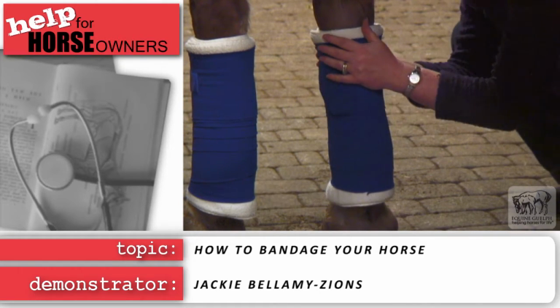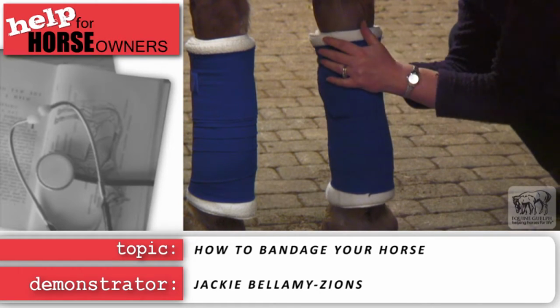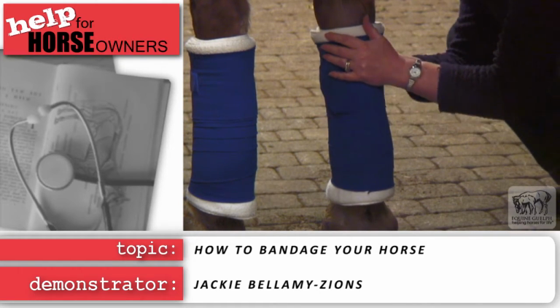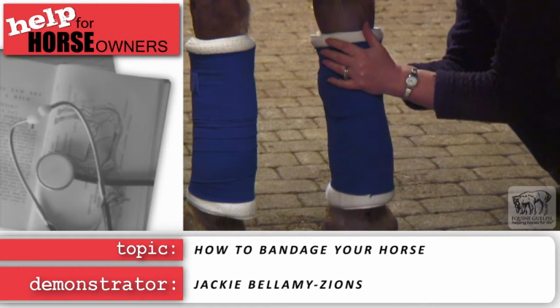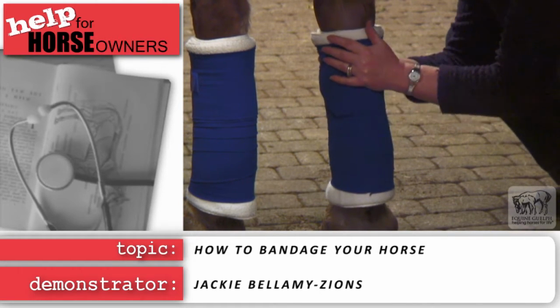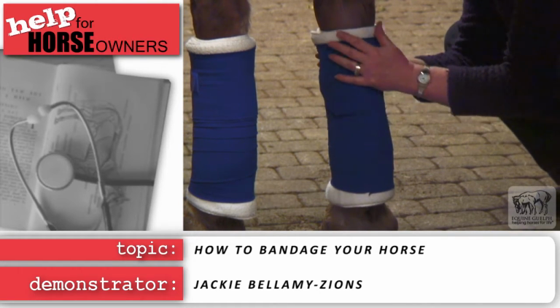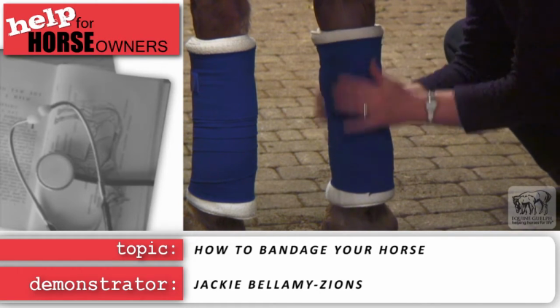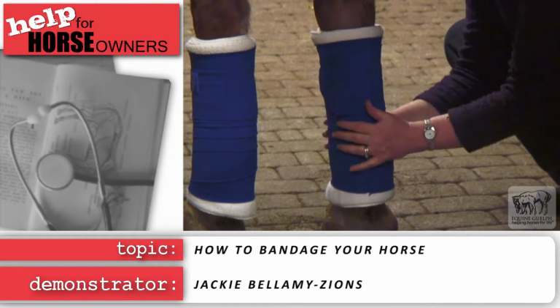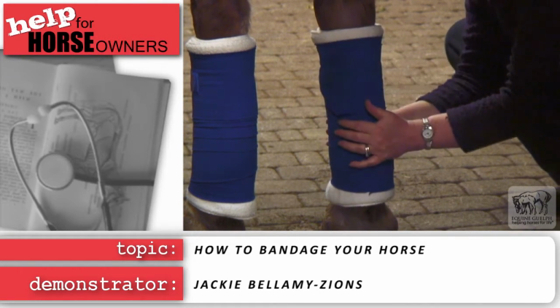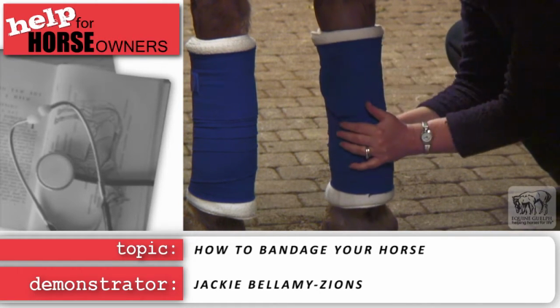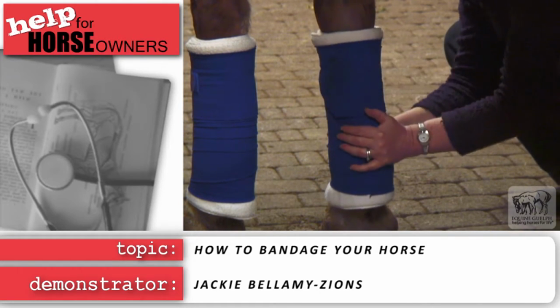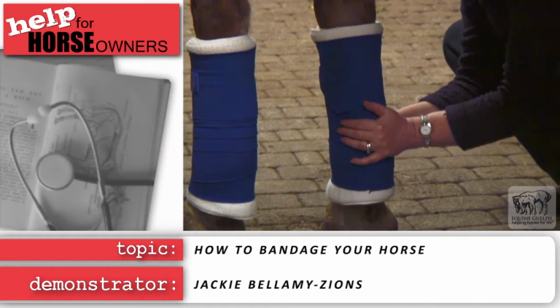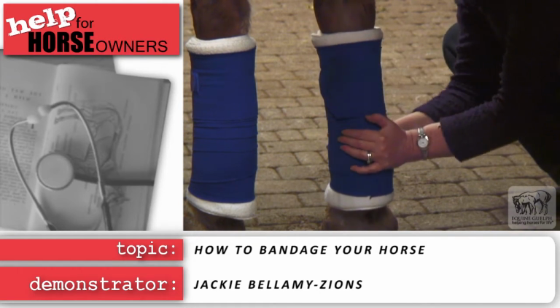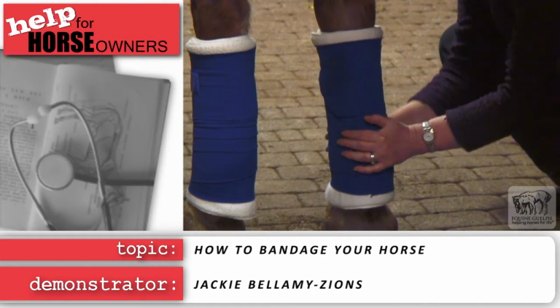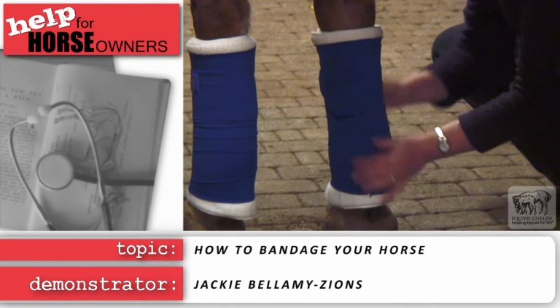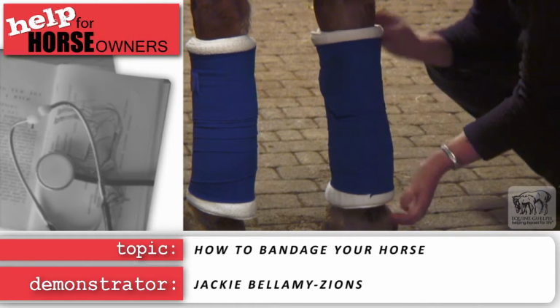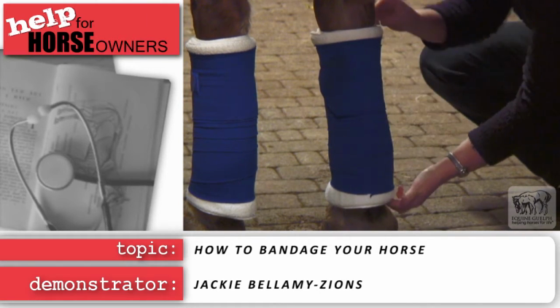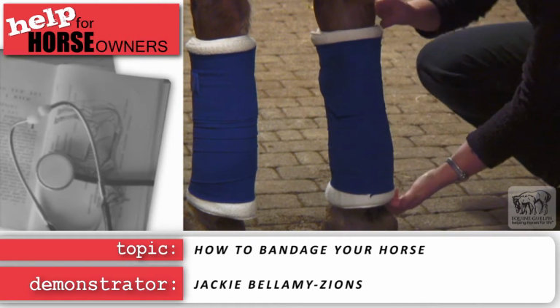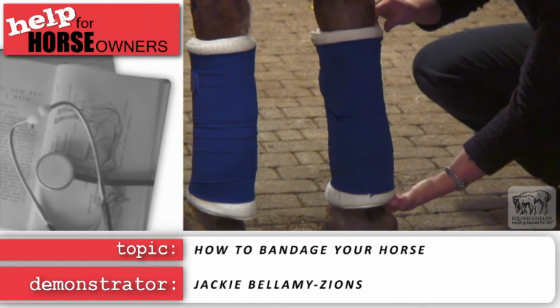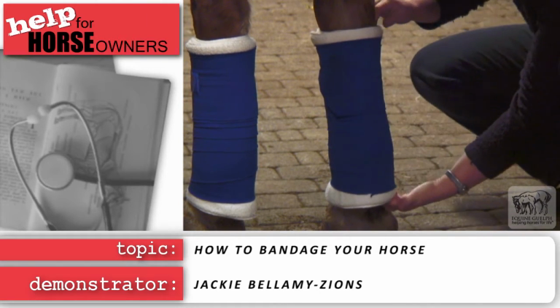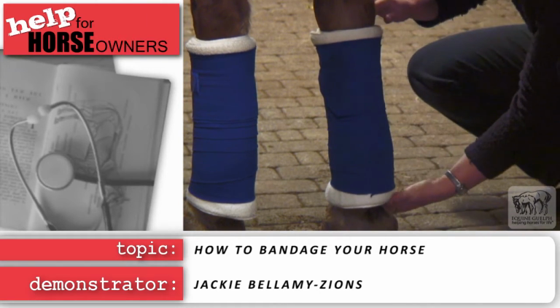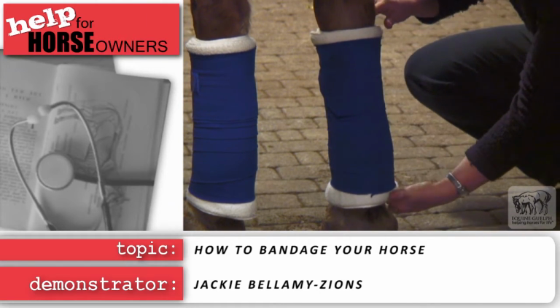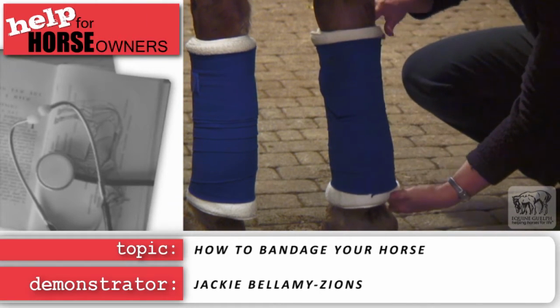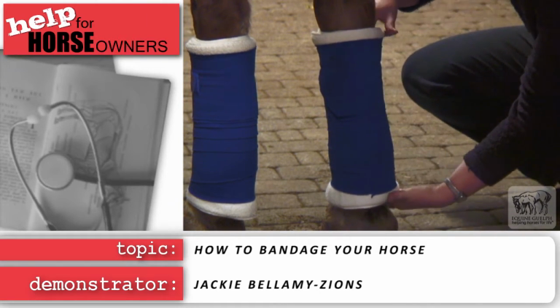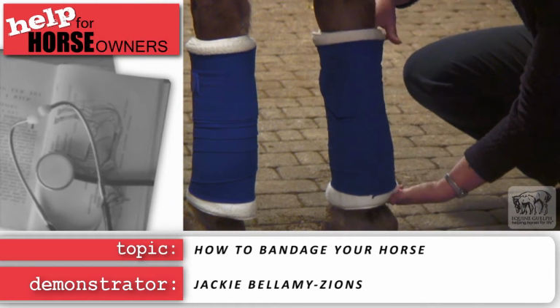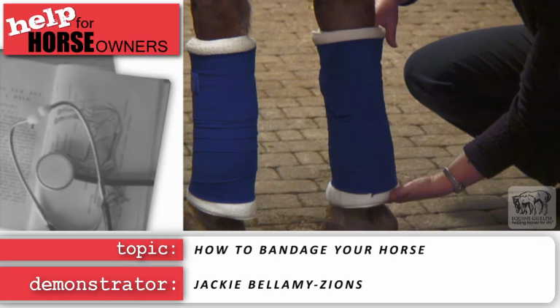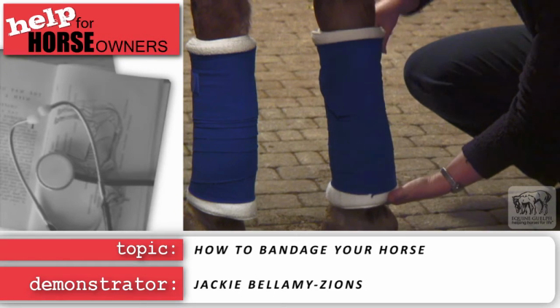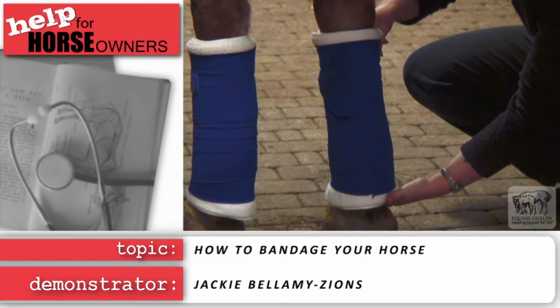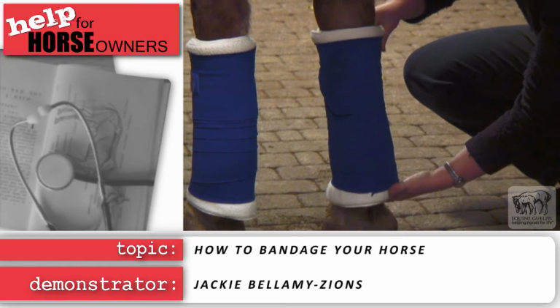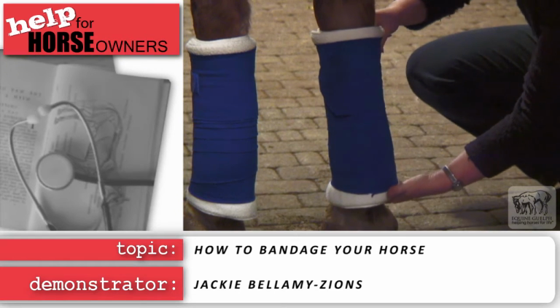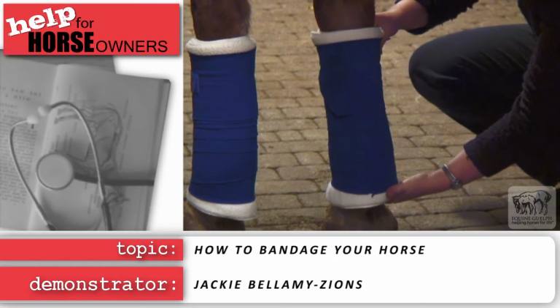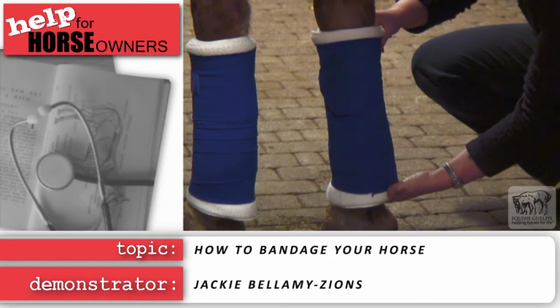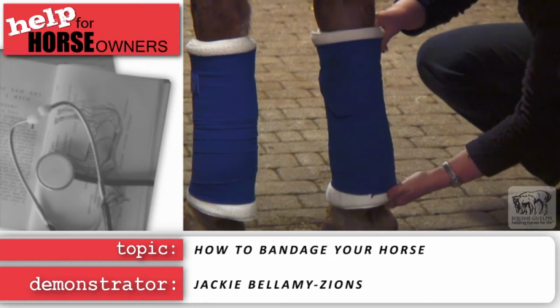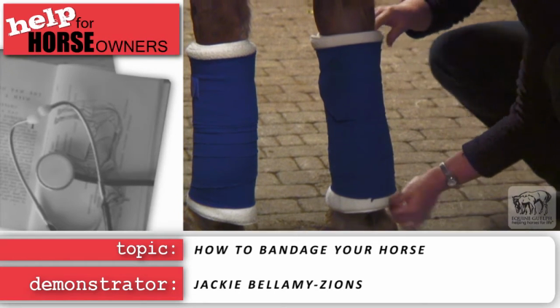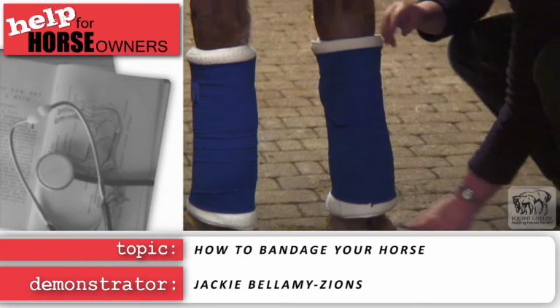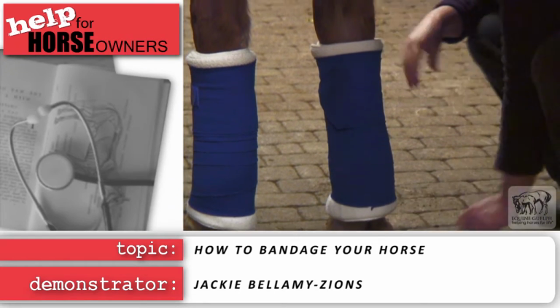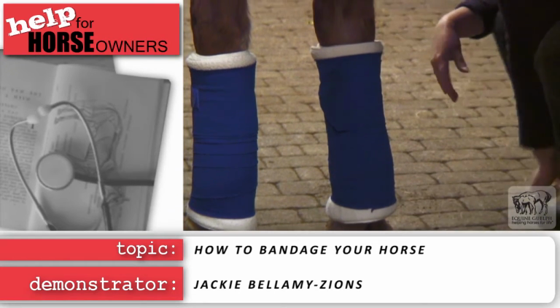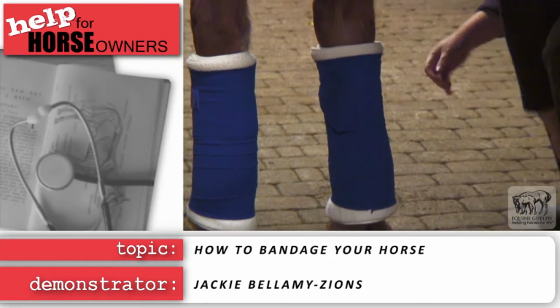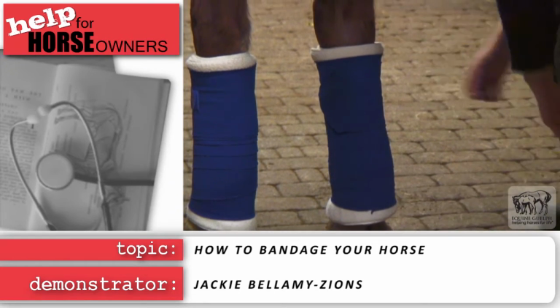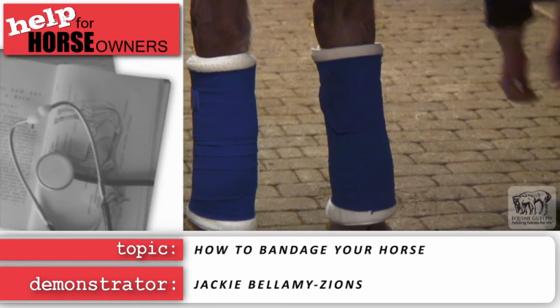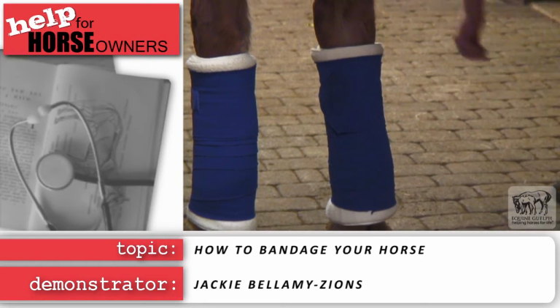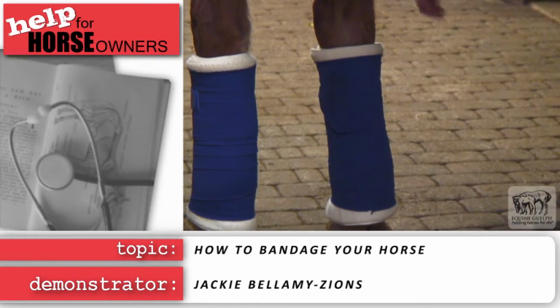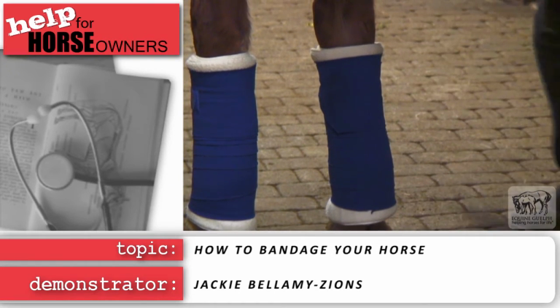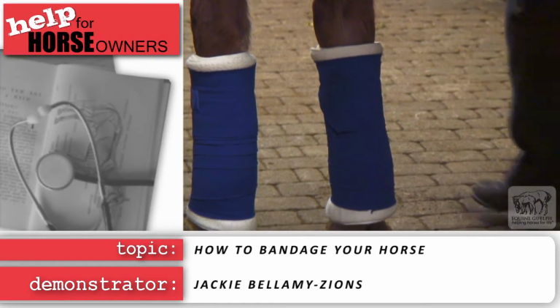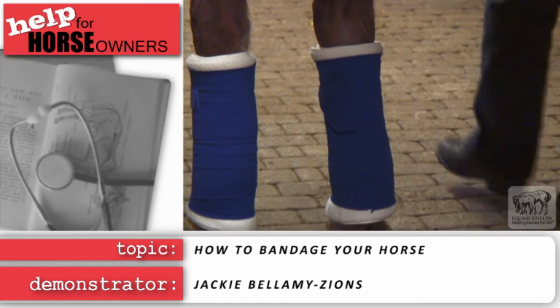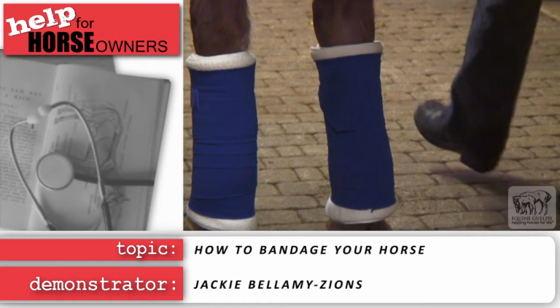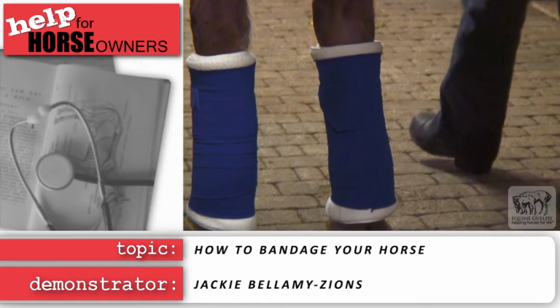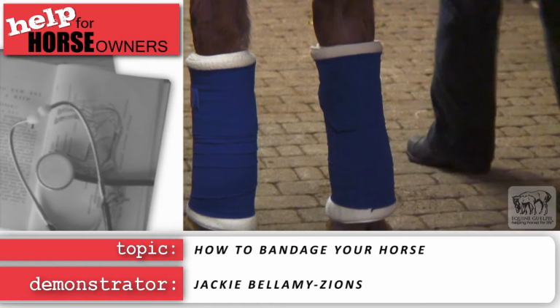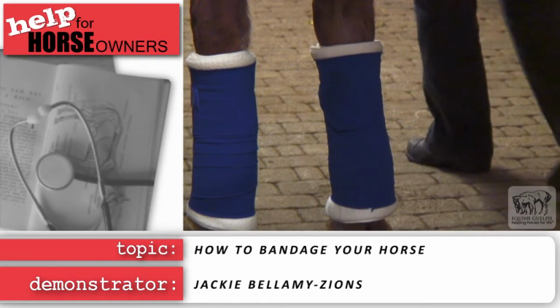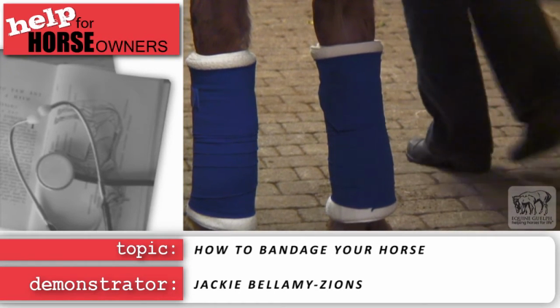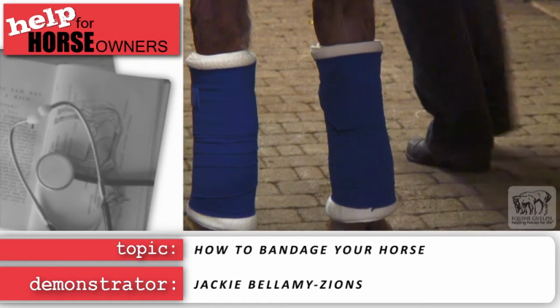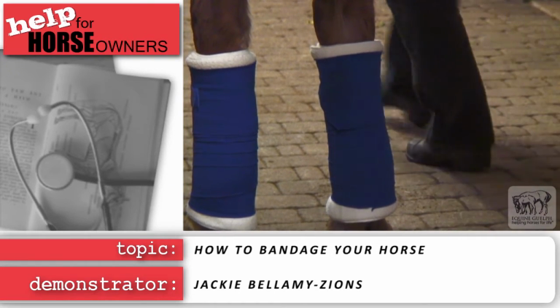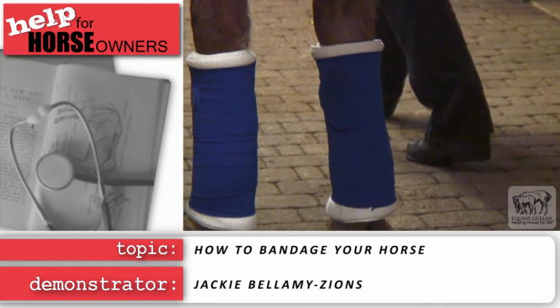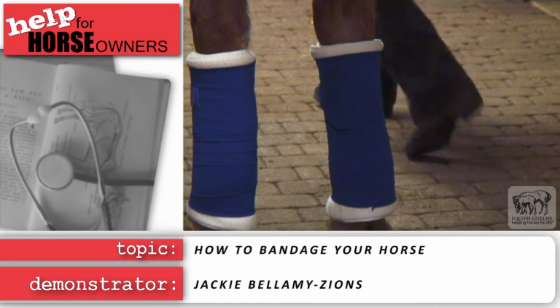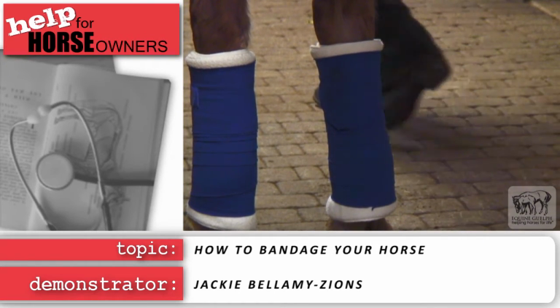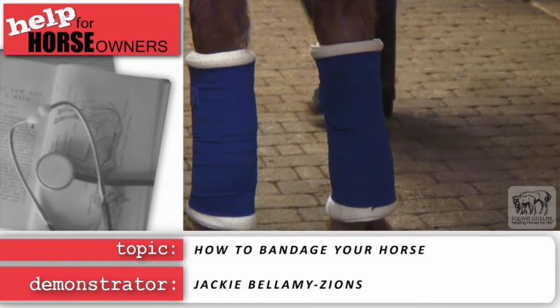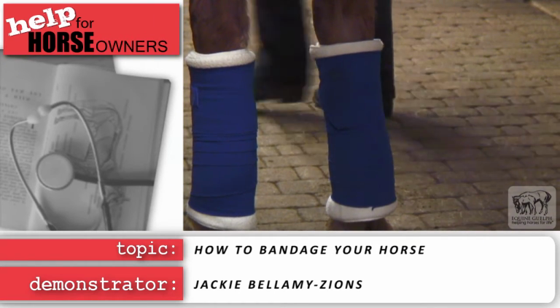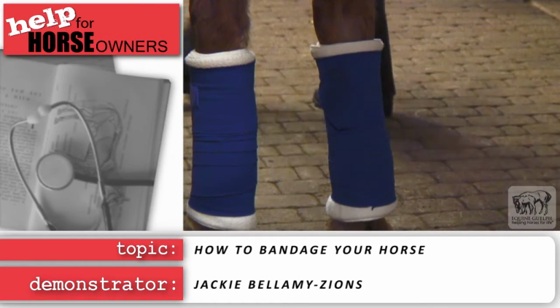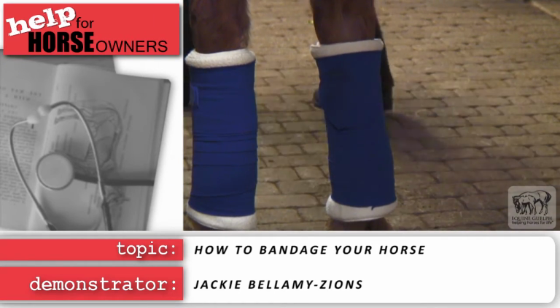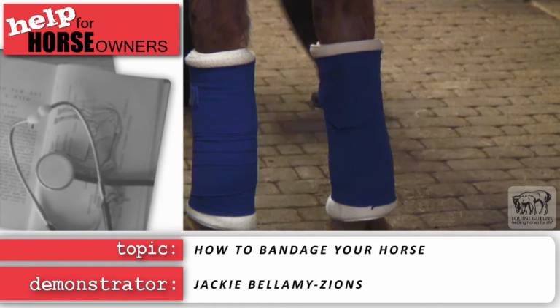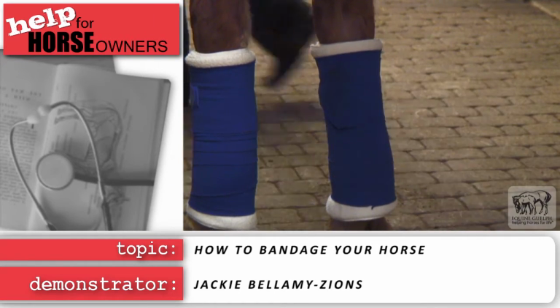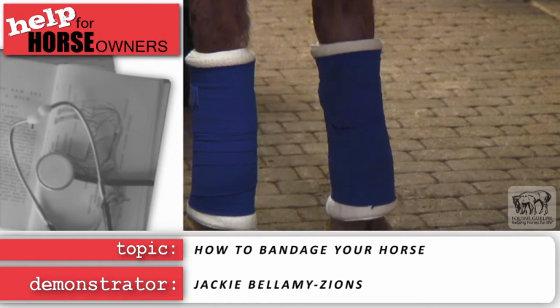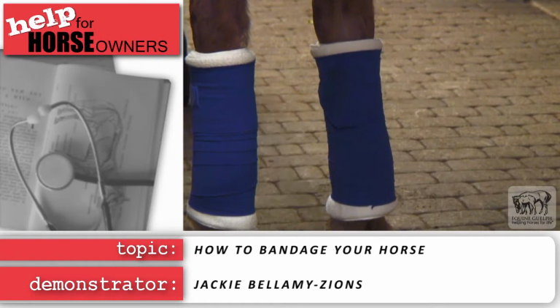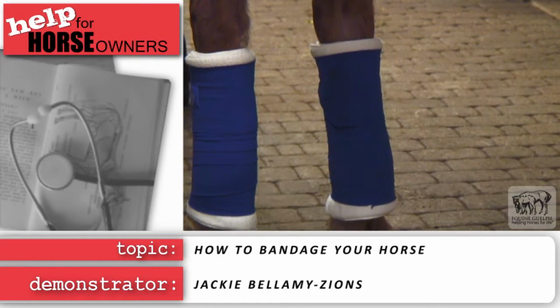Make sure your horse becomes accustomed to moving in the bandages before you leave them alone or attempt to load them in a trailer.